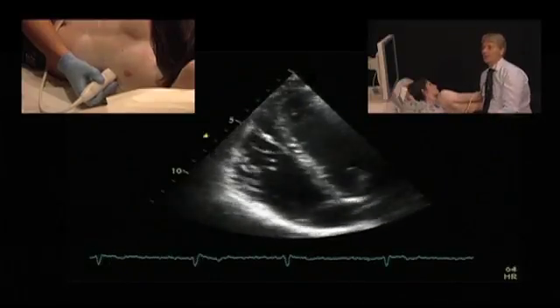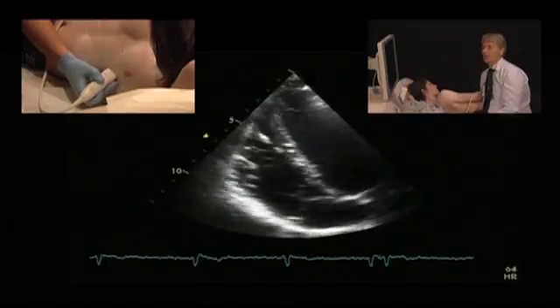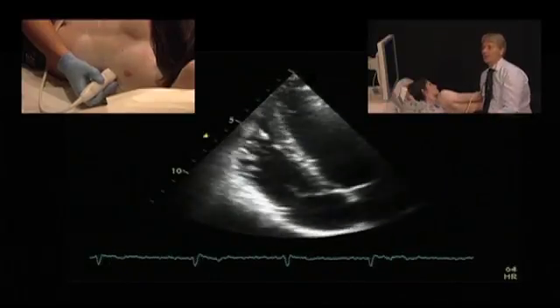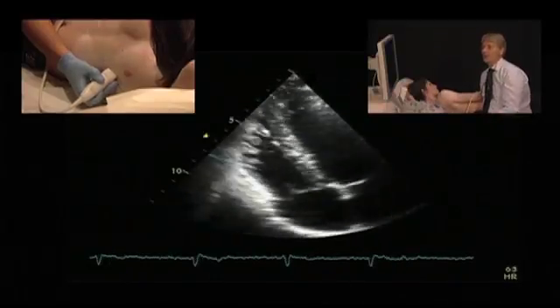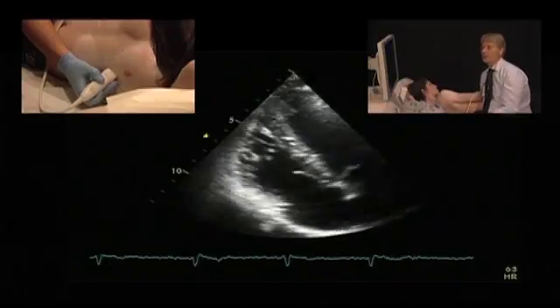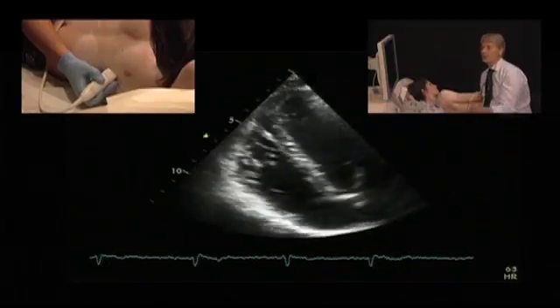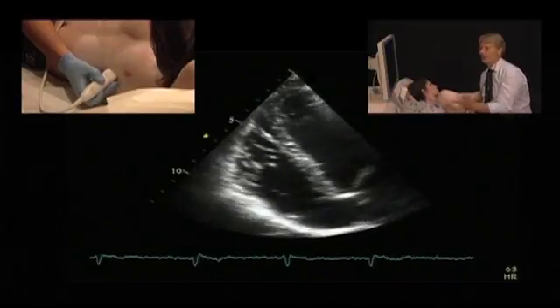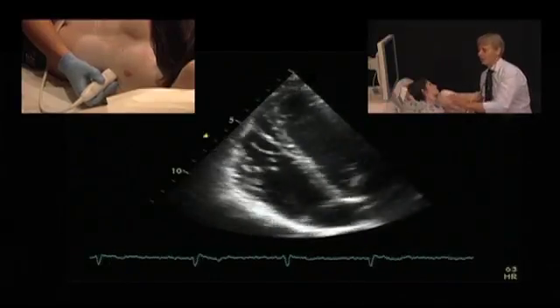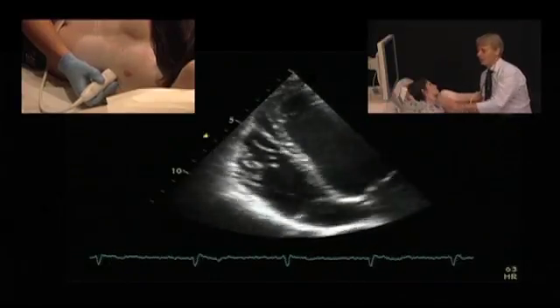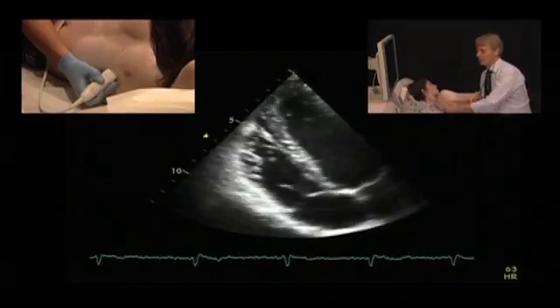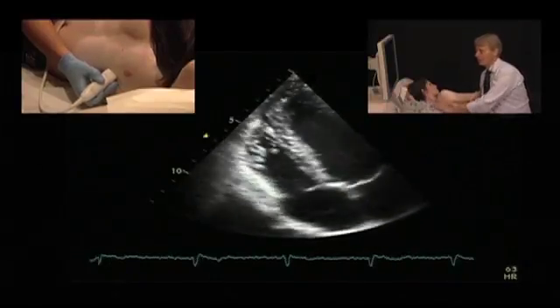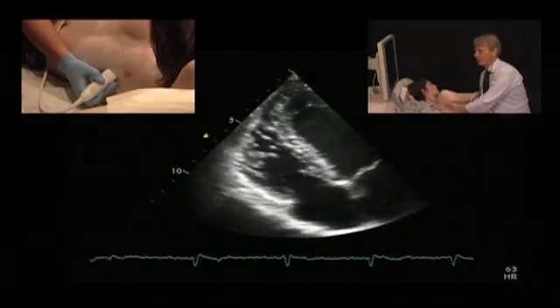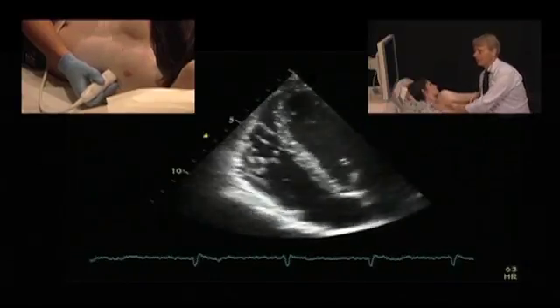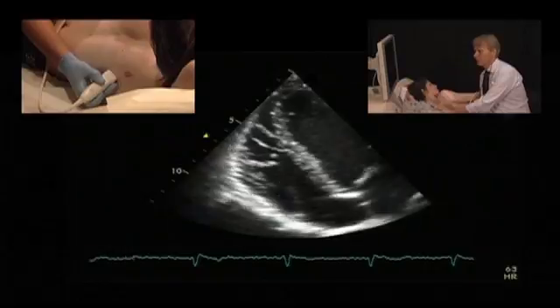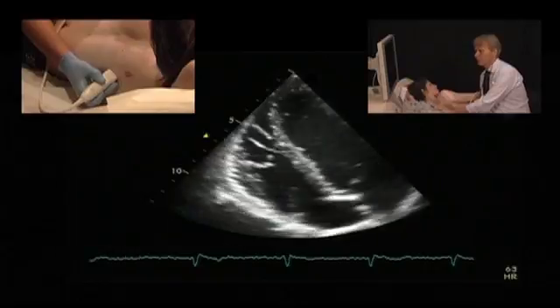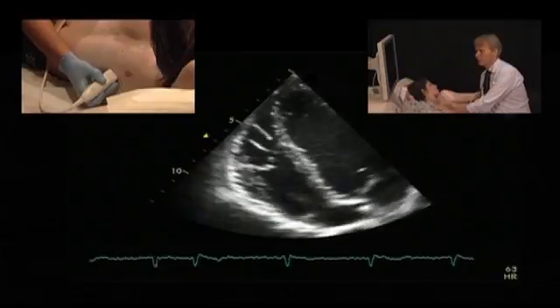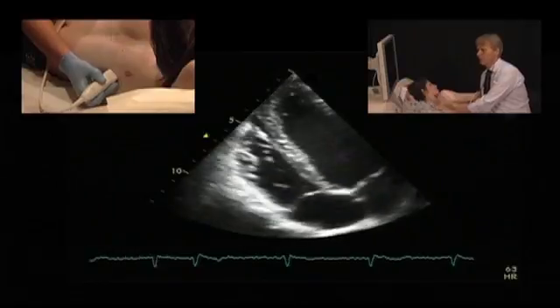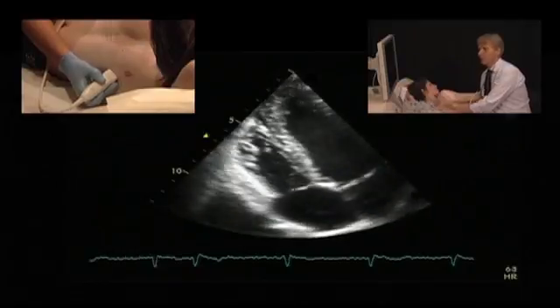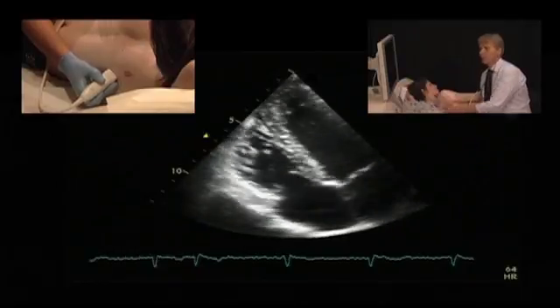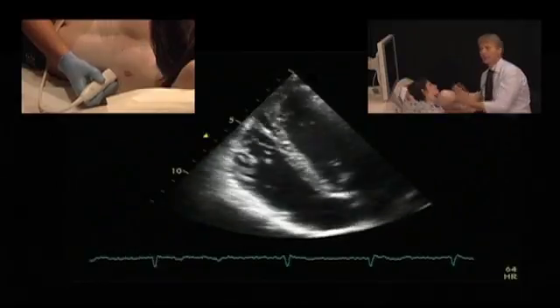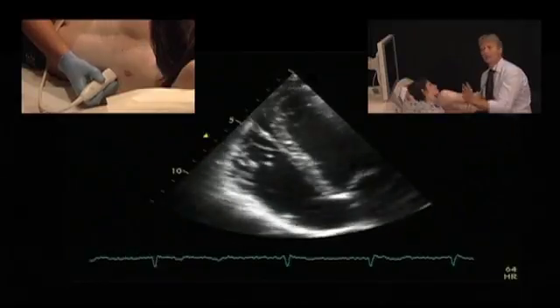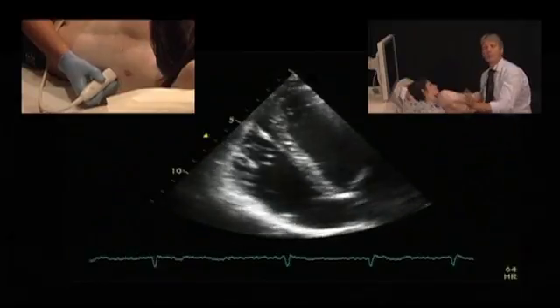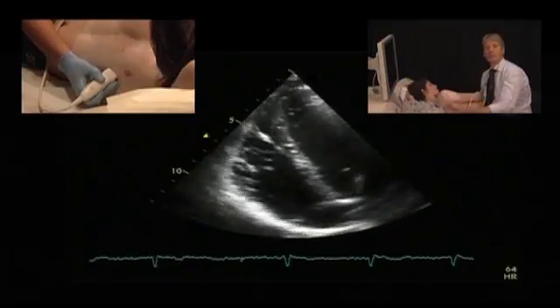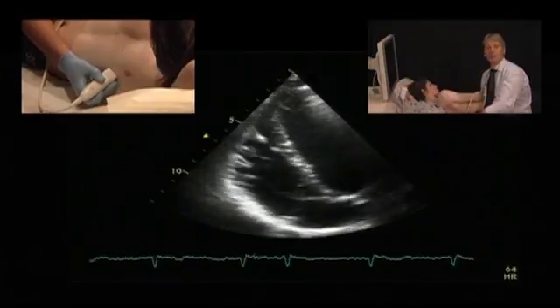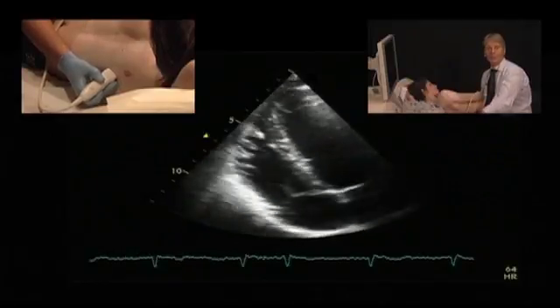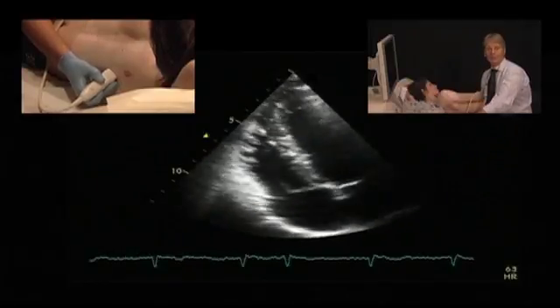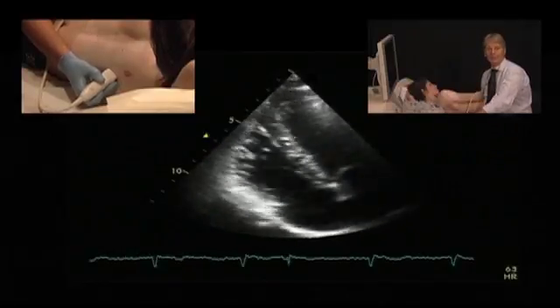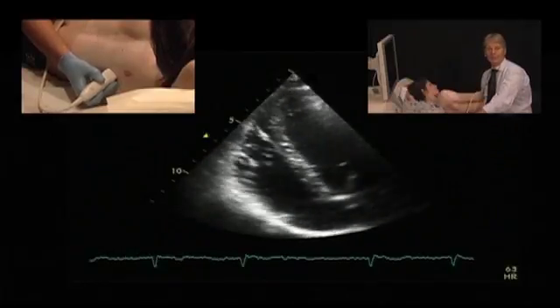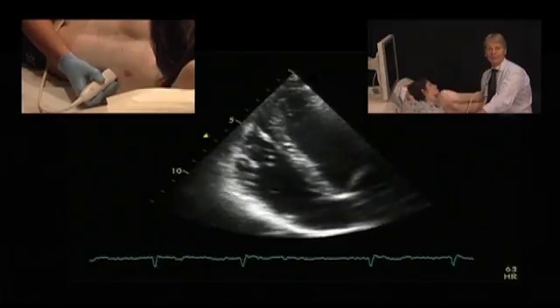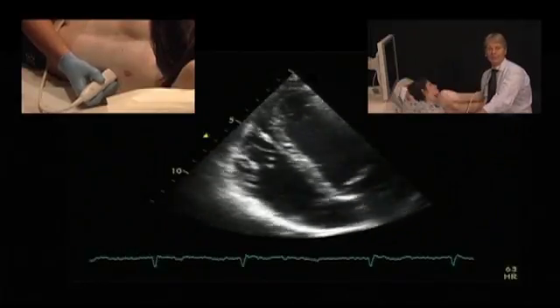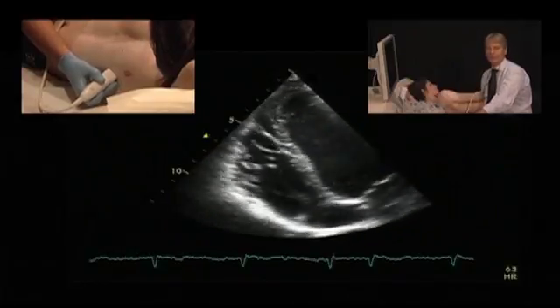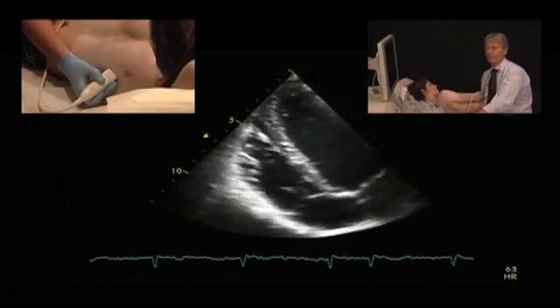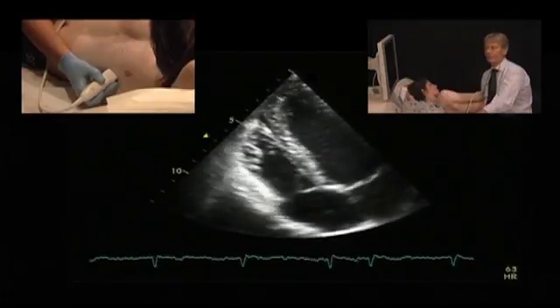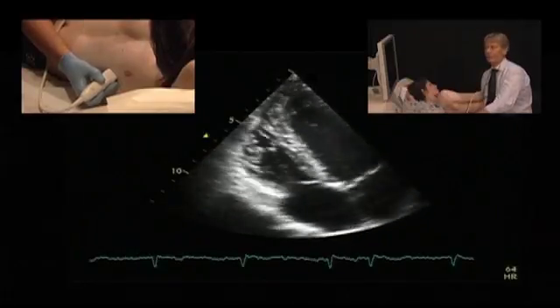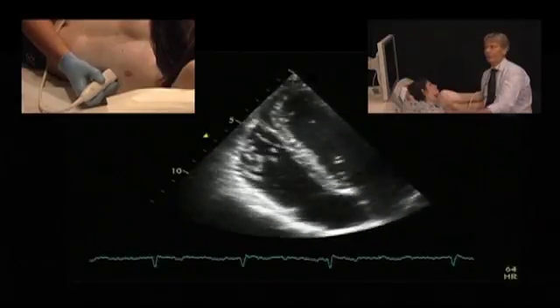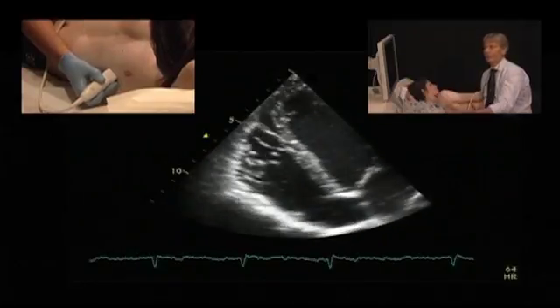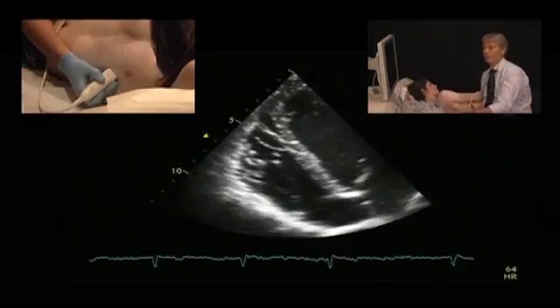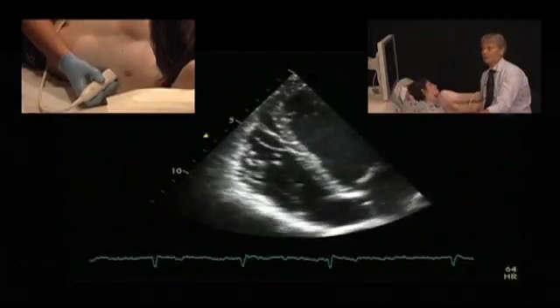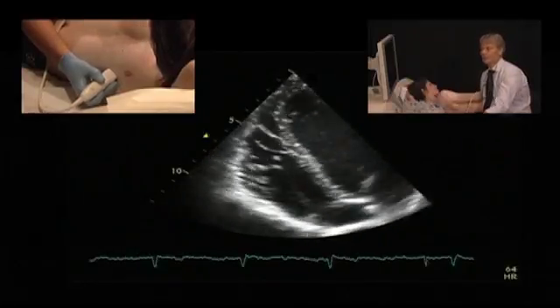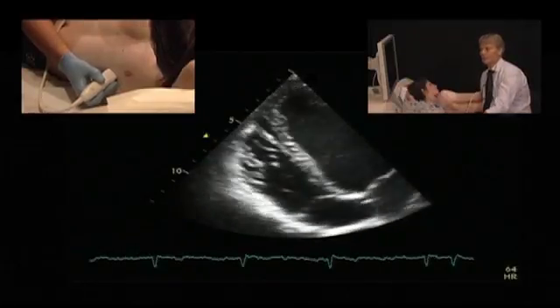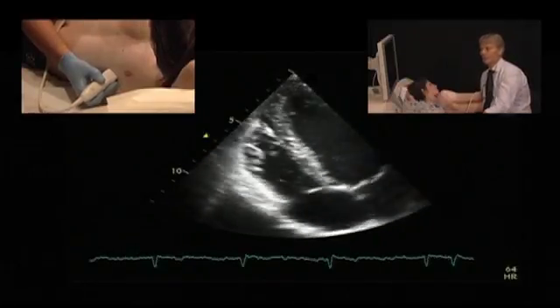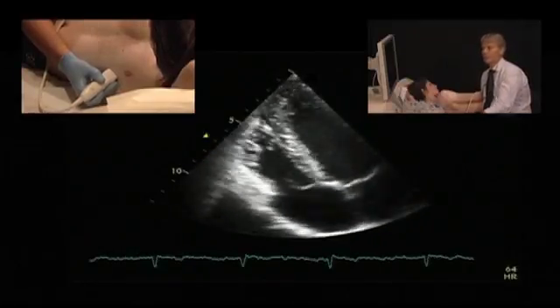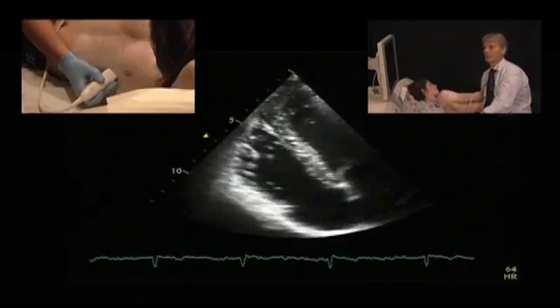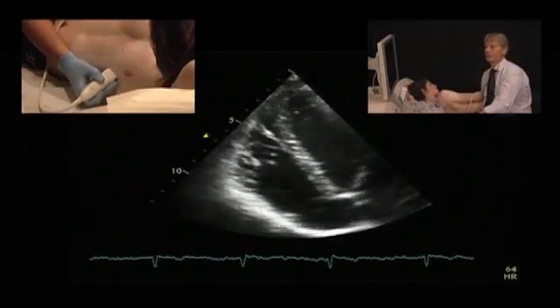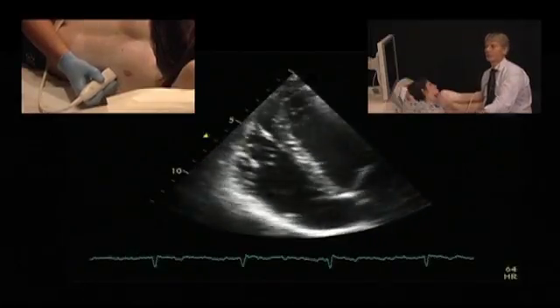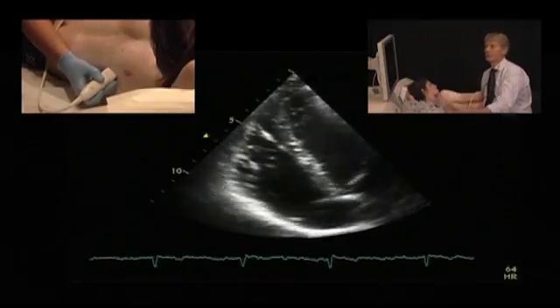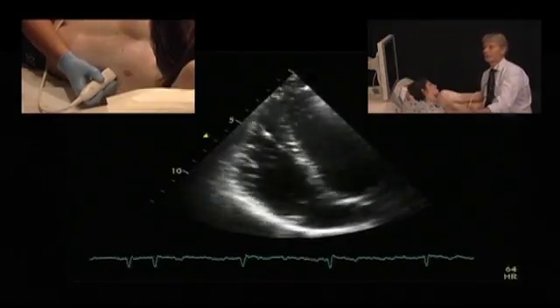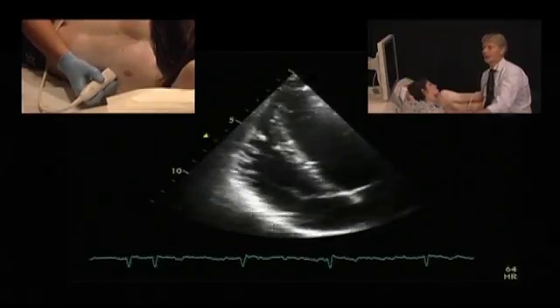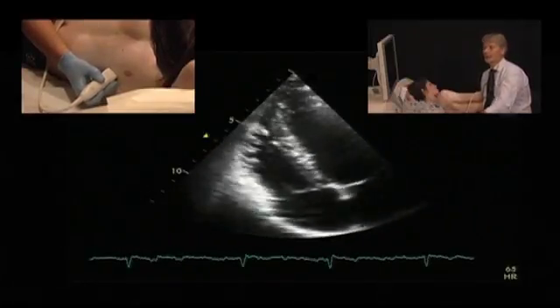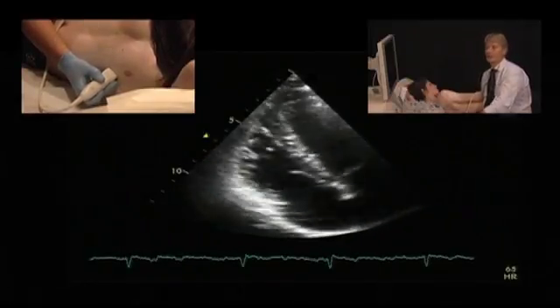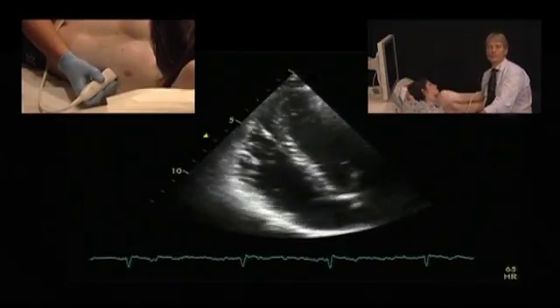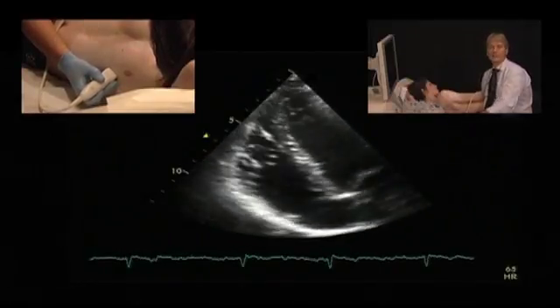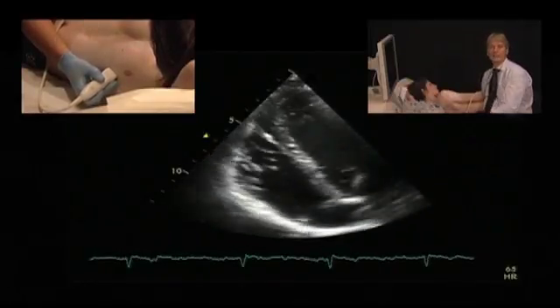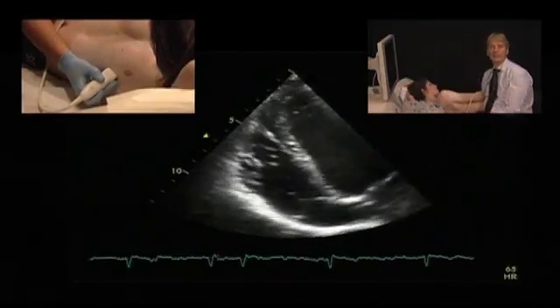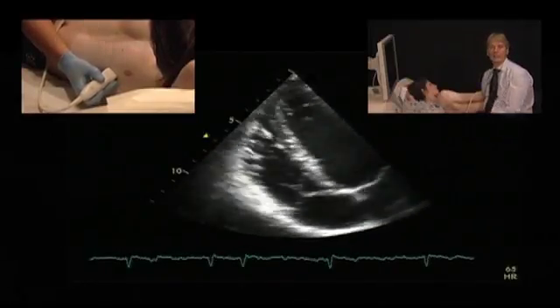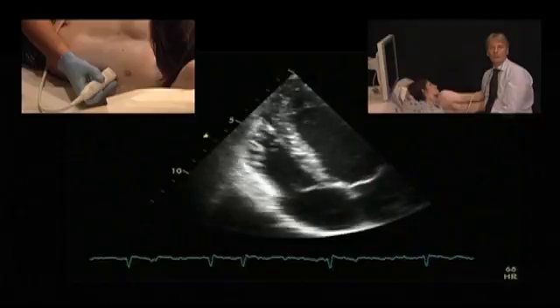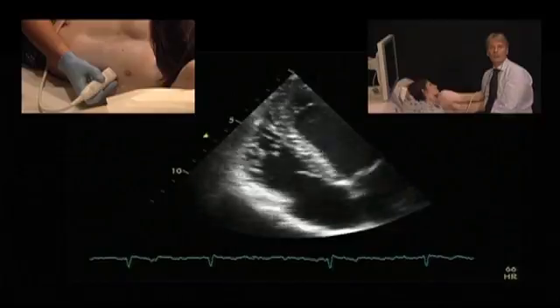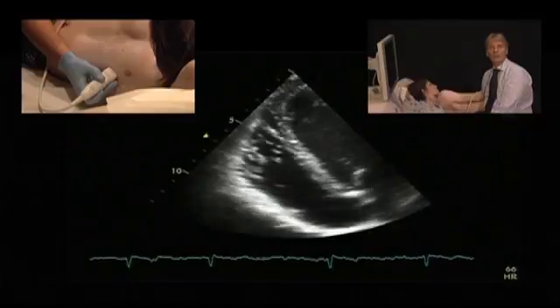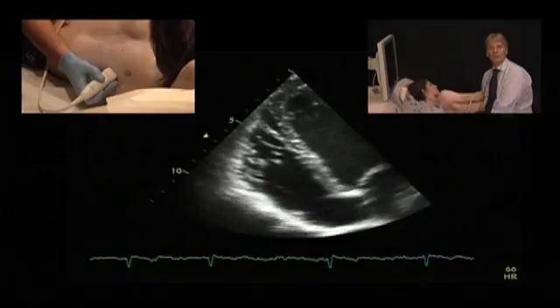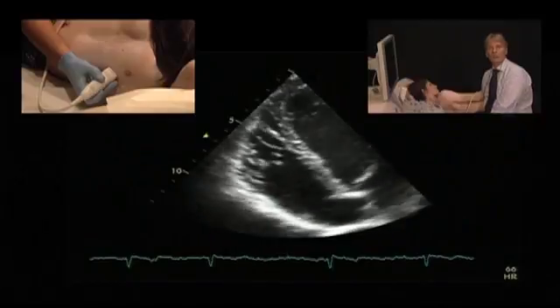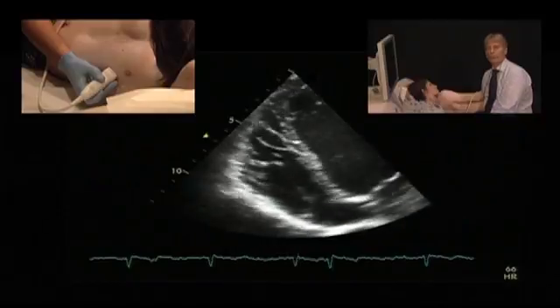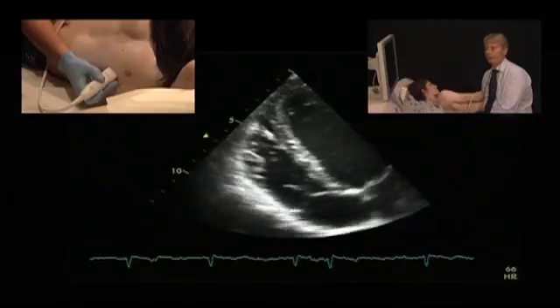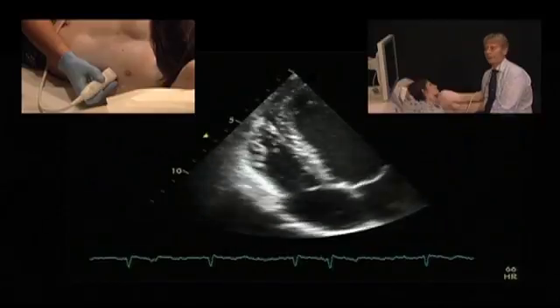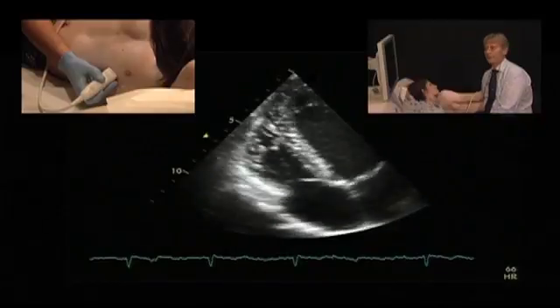So this is the view that you can use if you really want to look at the right ventricle and to assess function, size, and further other things.